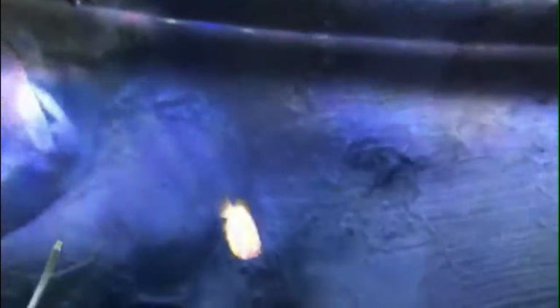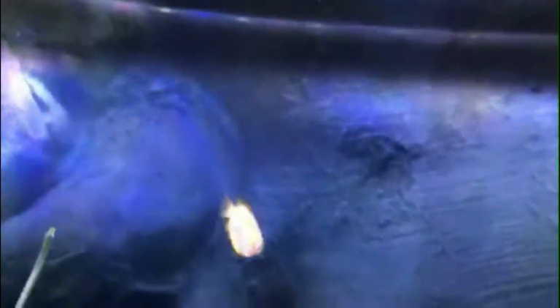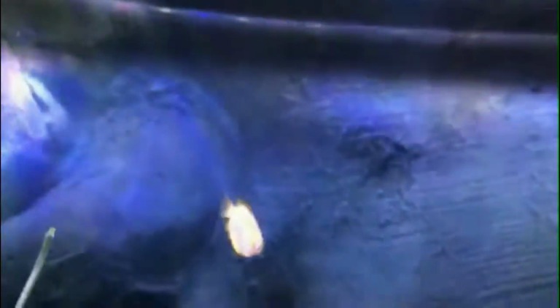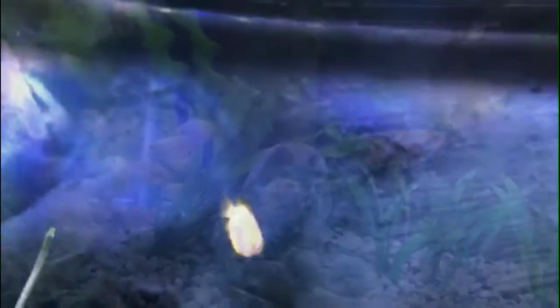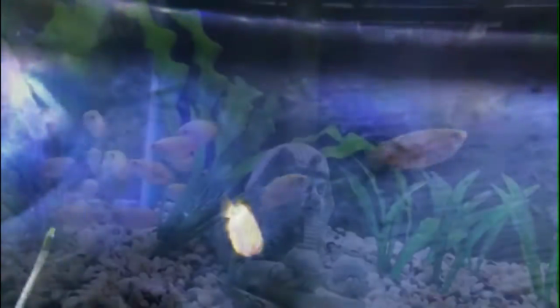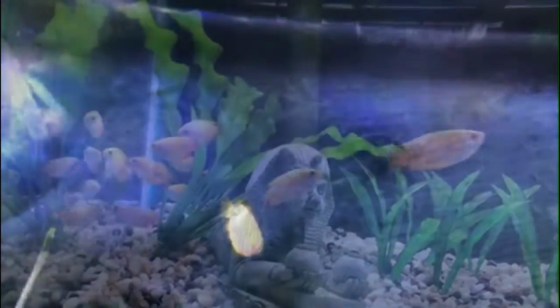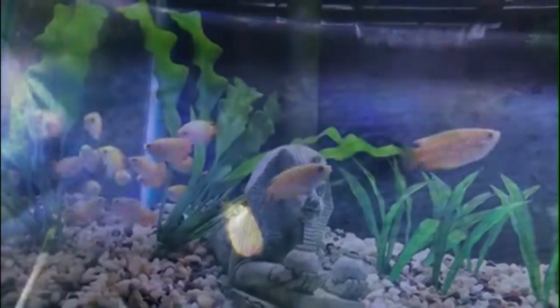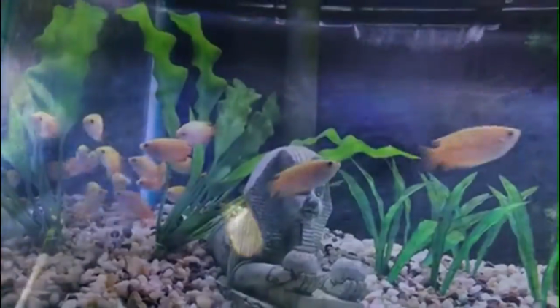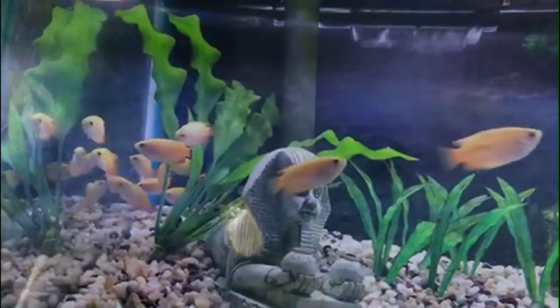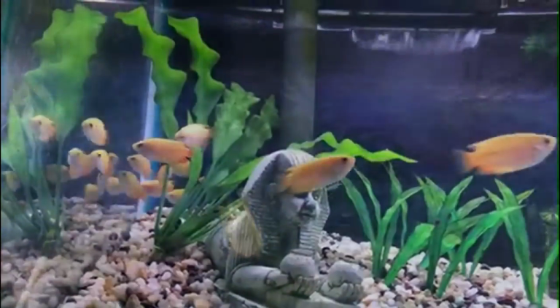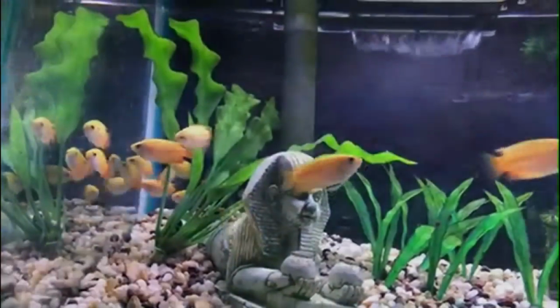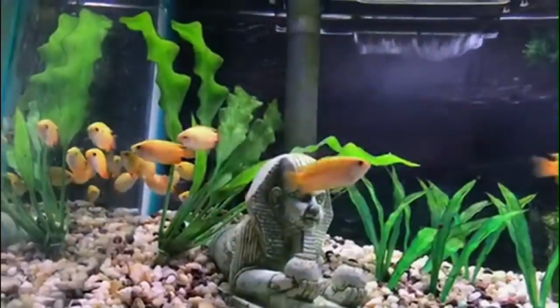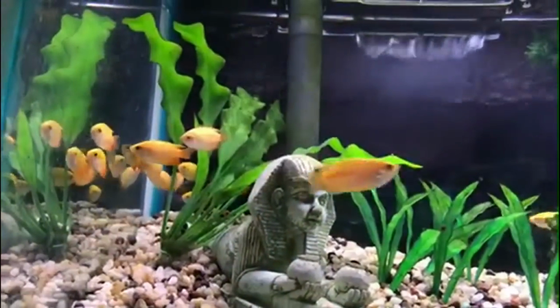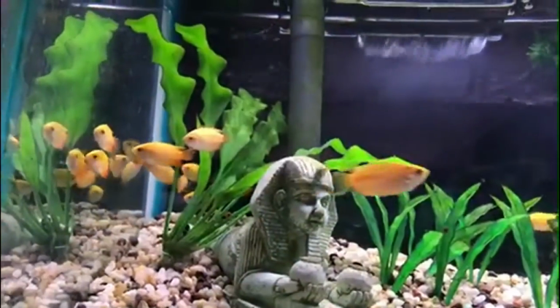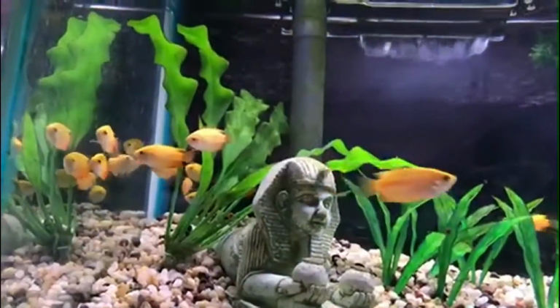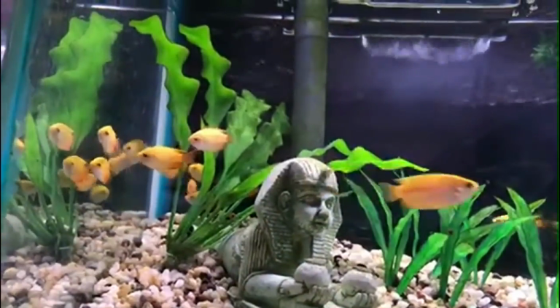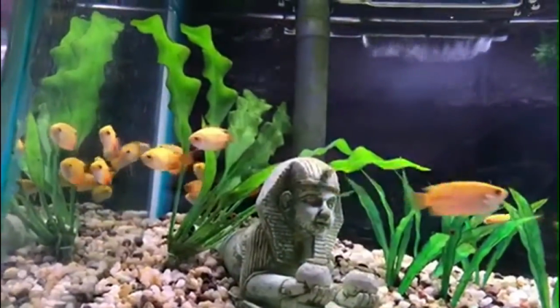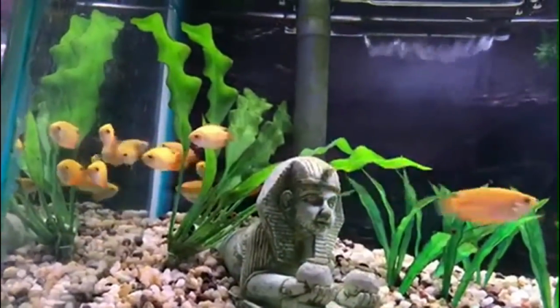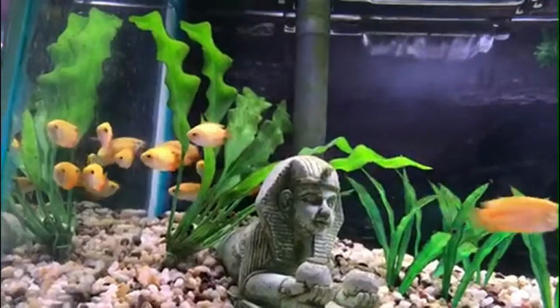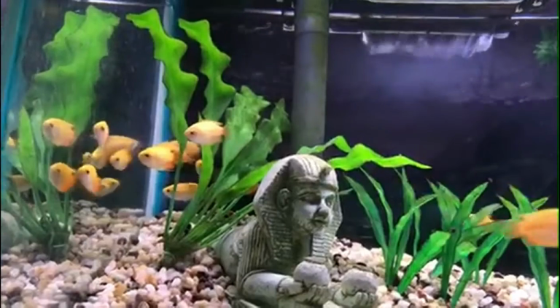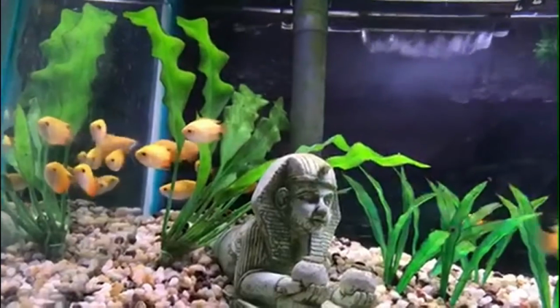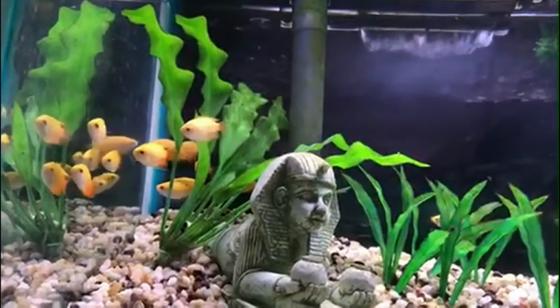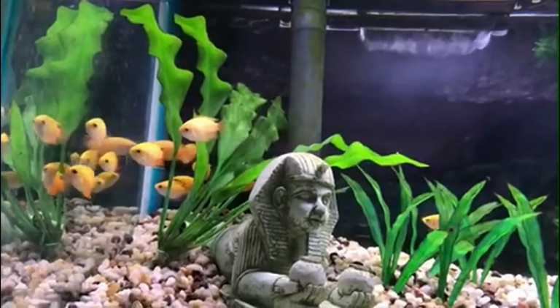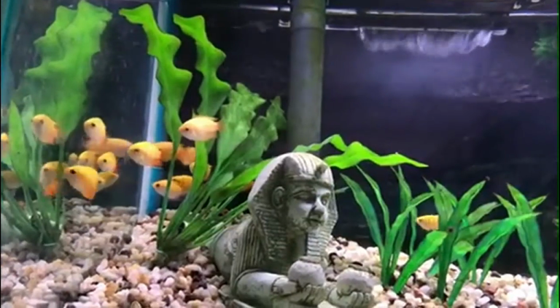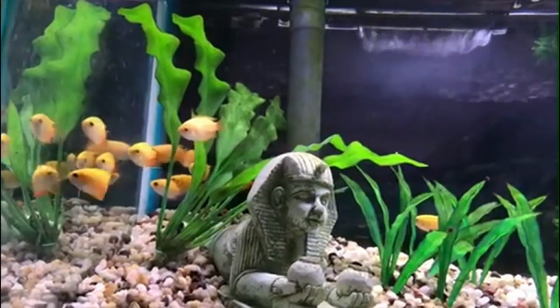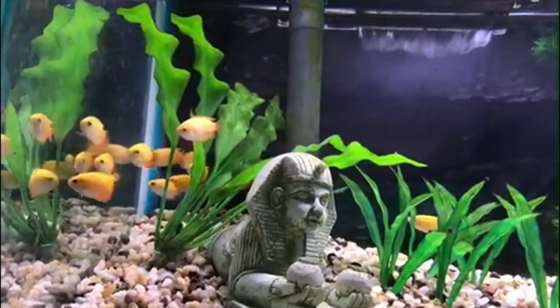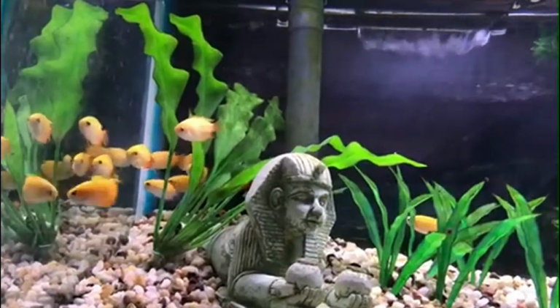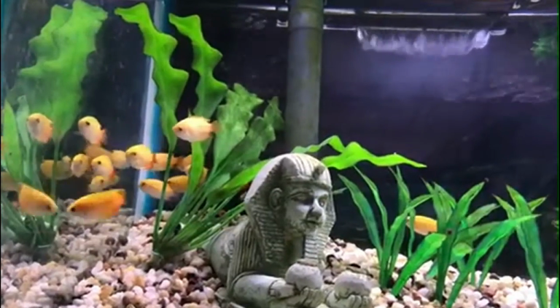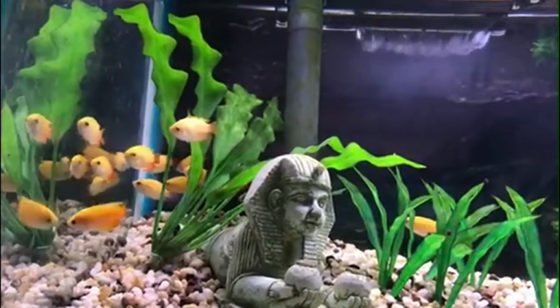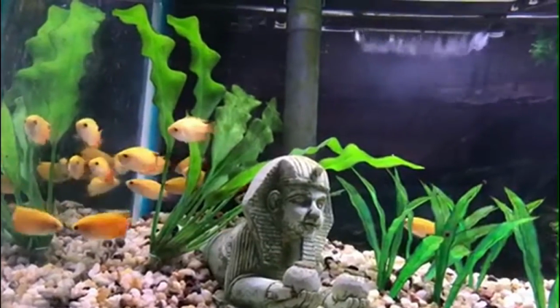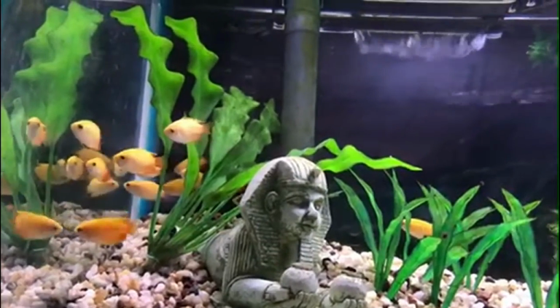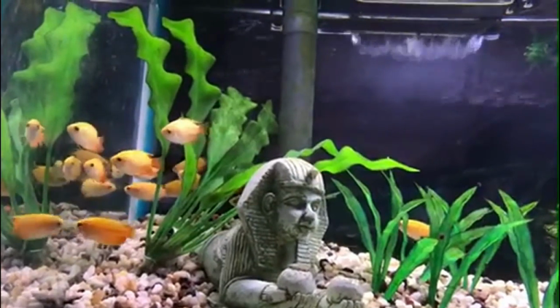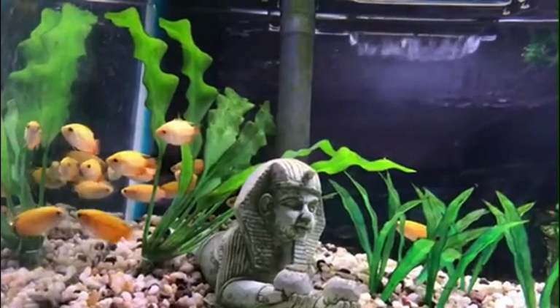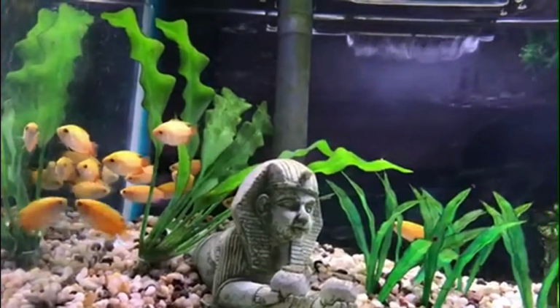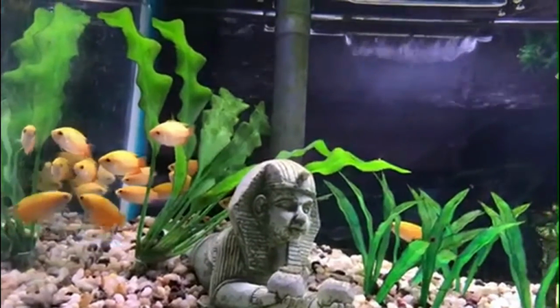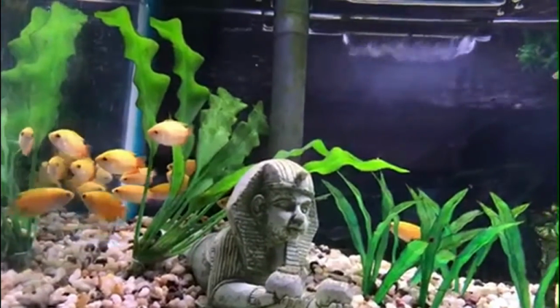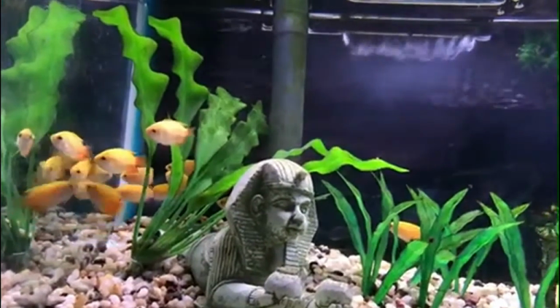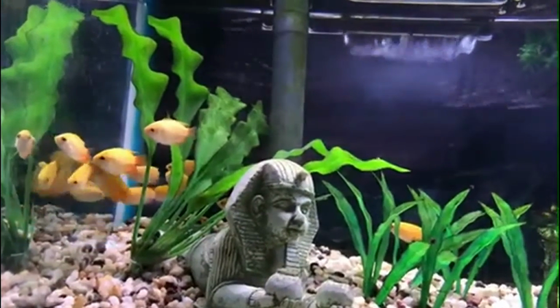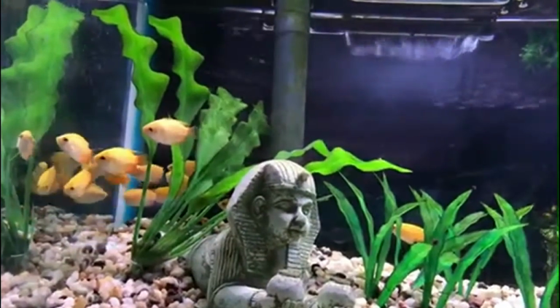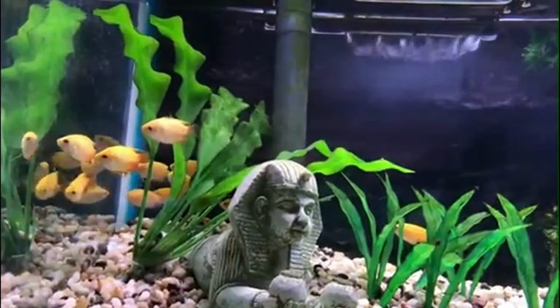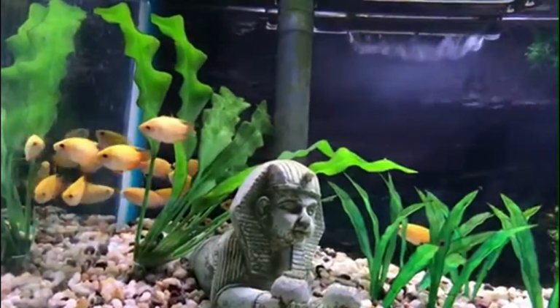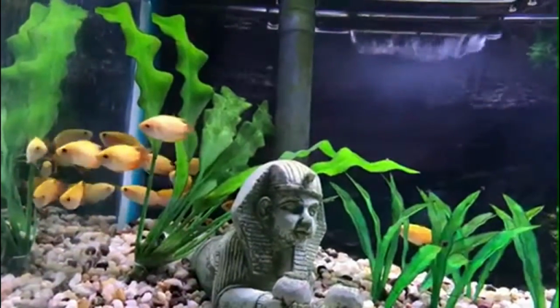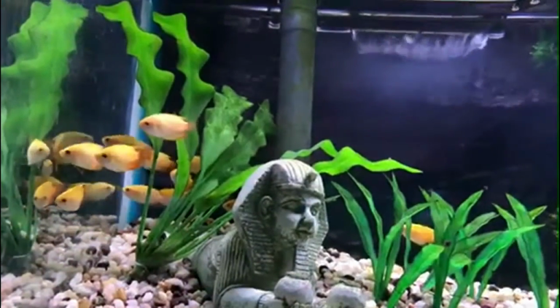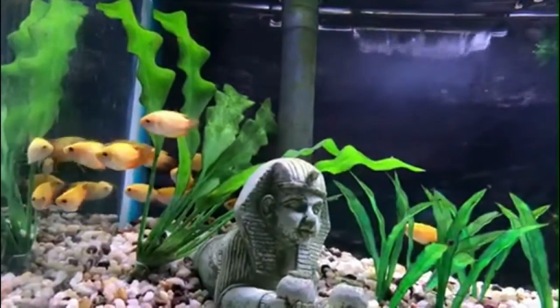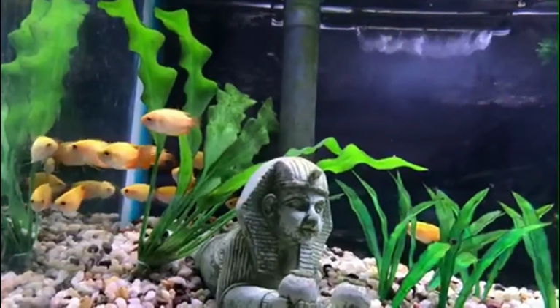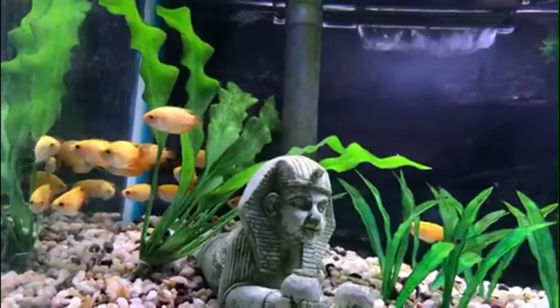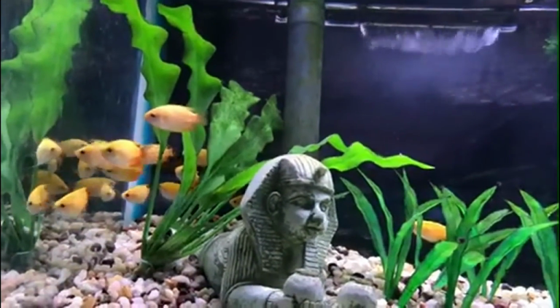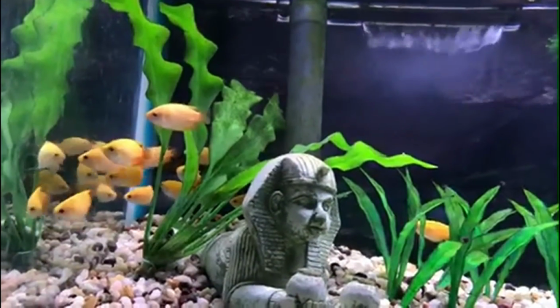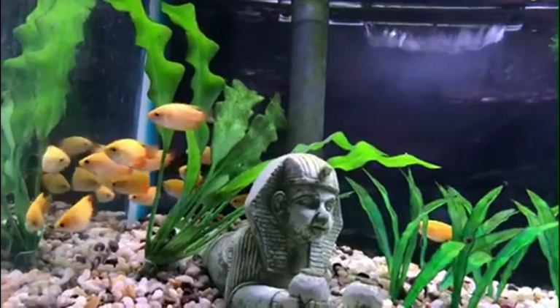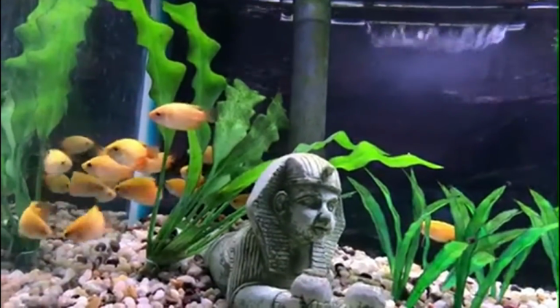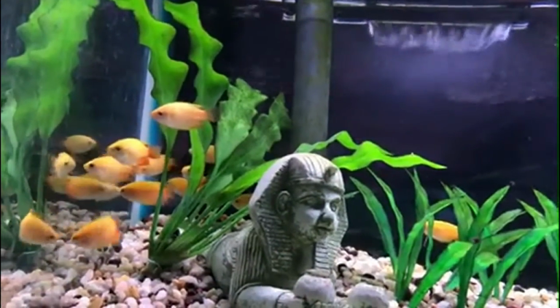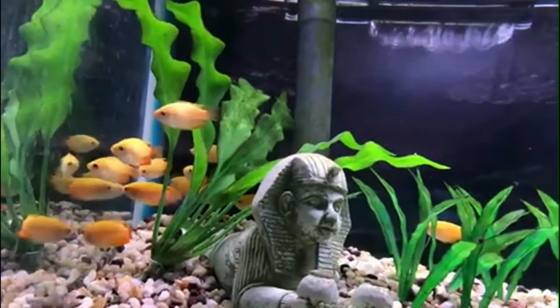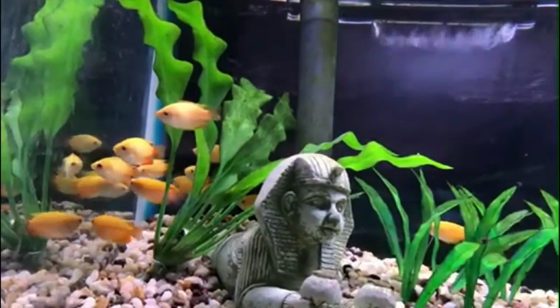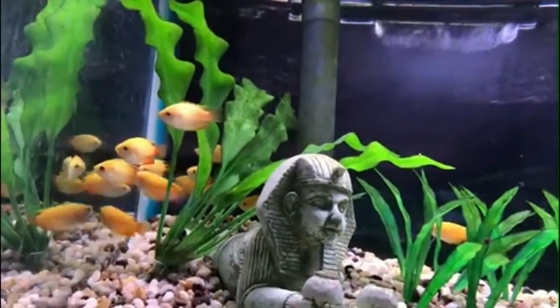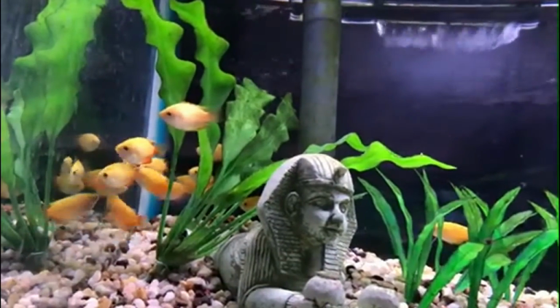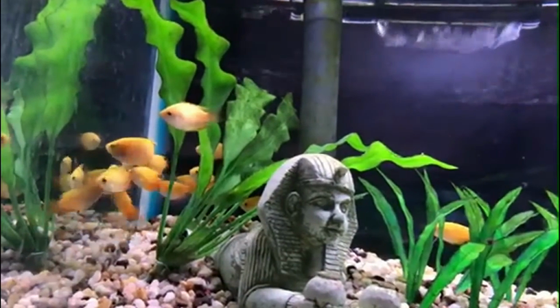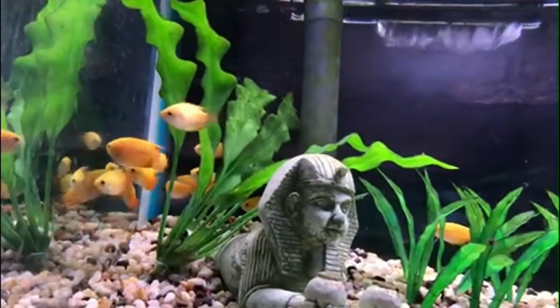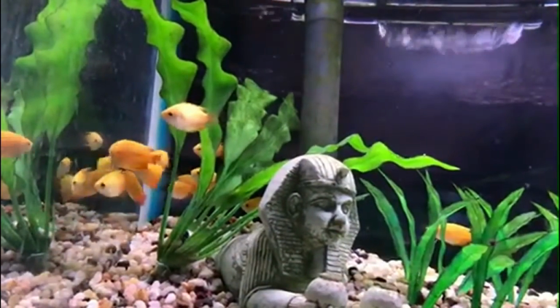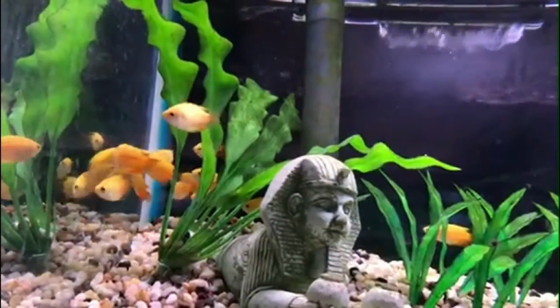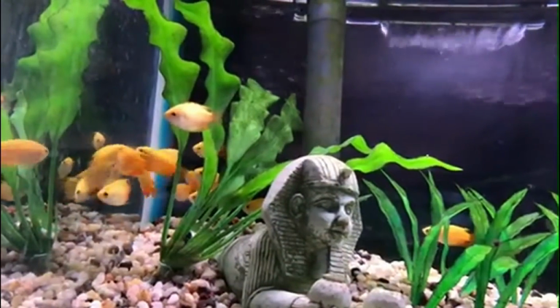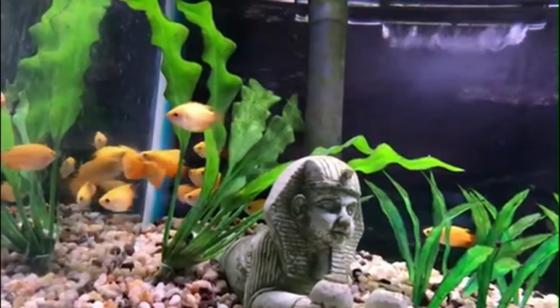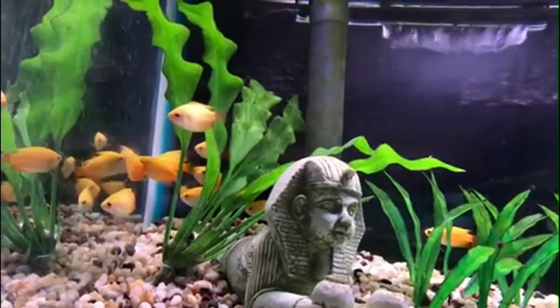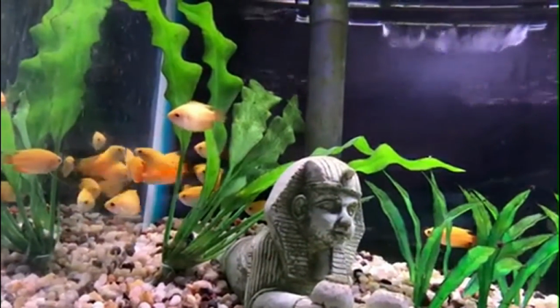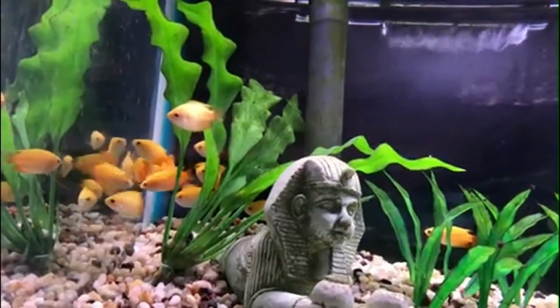Another closely related species is the Honey Gourami, which is a smaller Gourami that's better for smaller tanks.